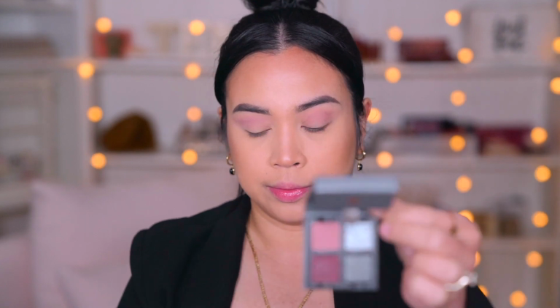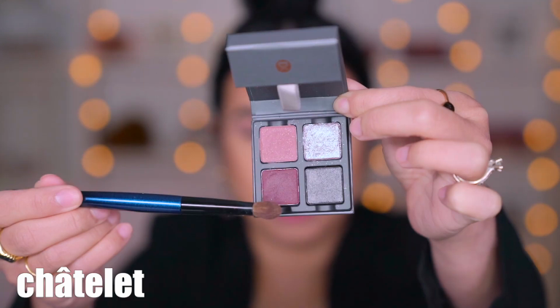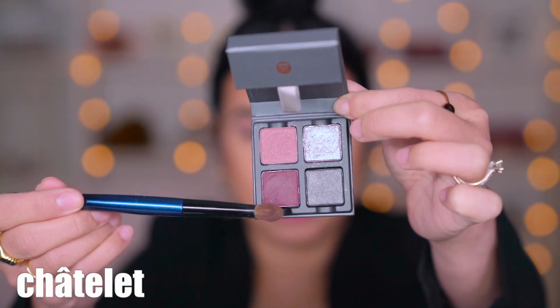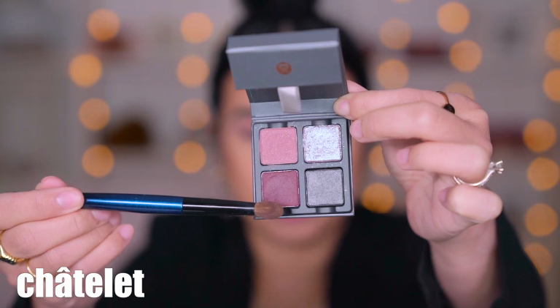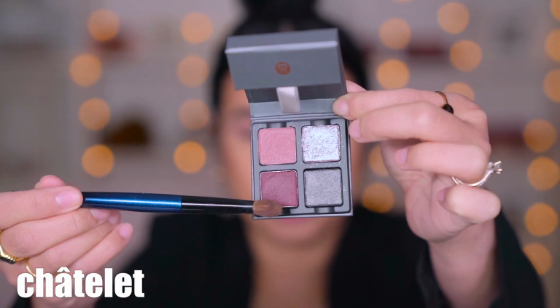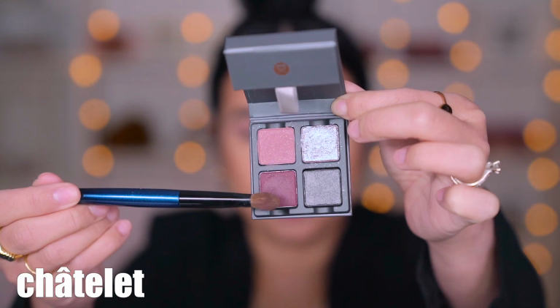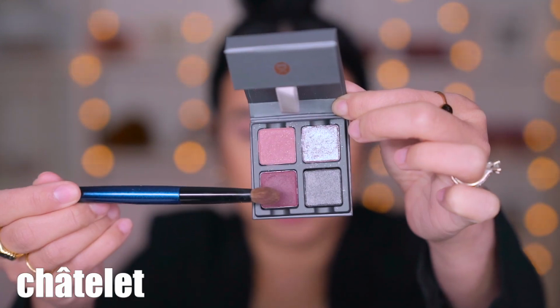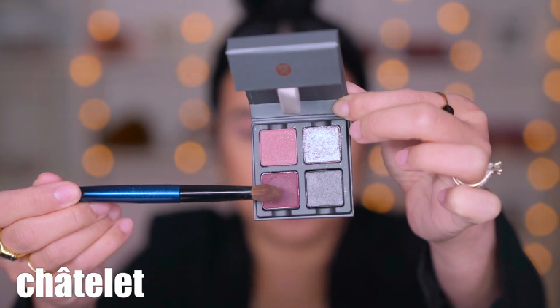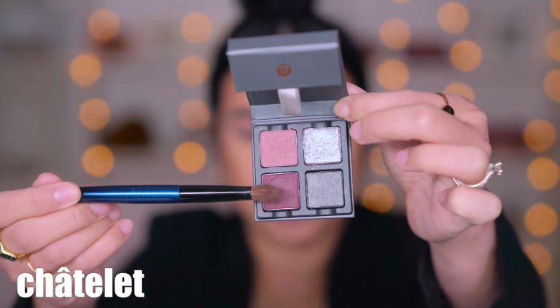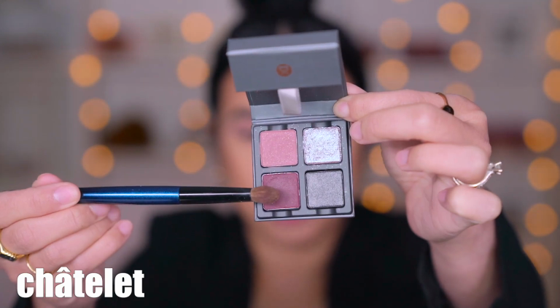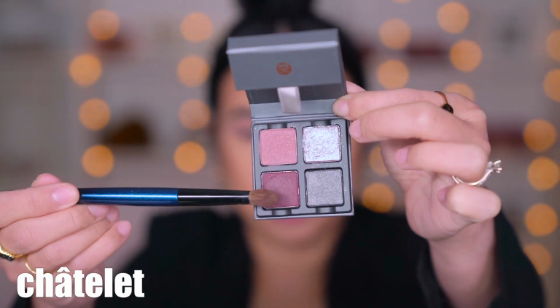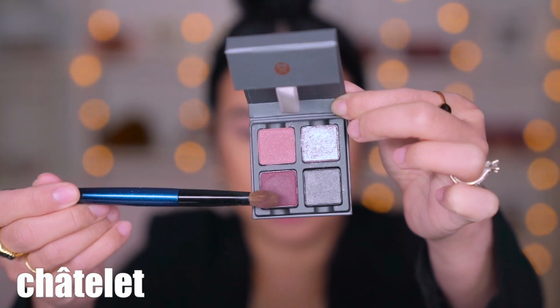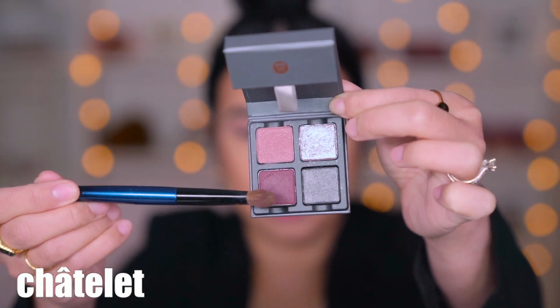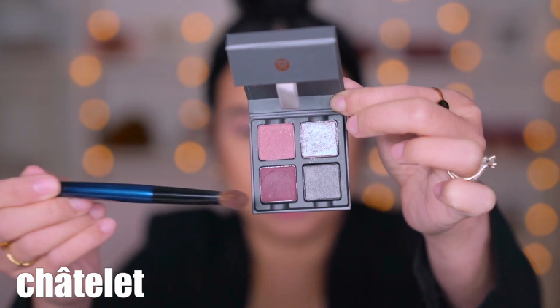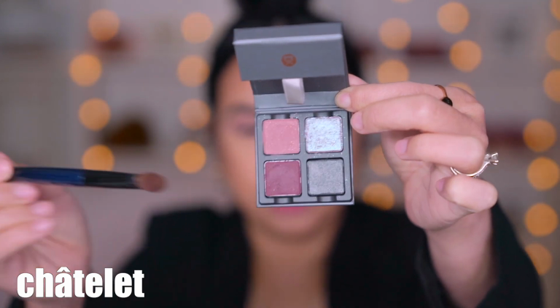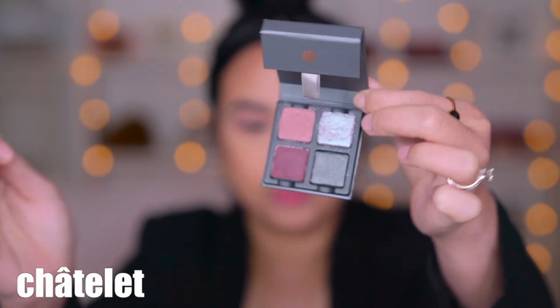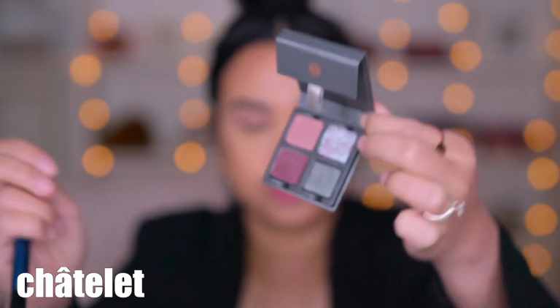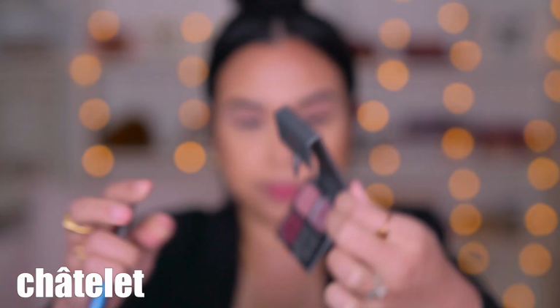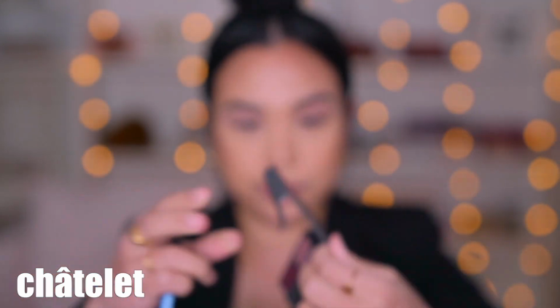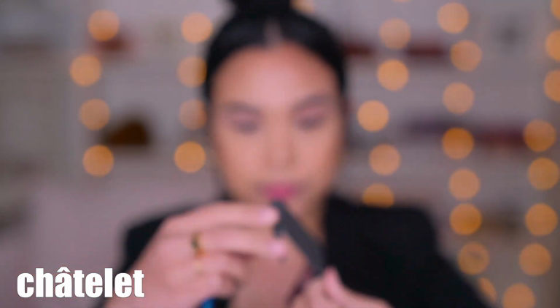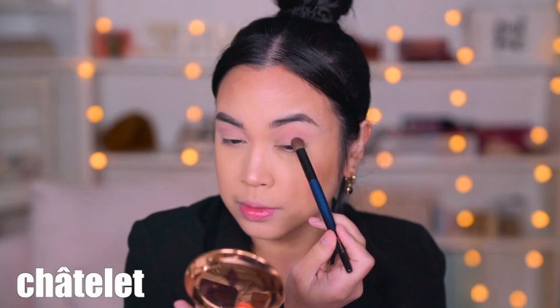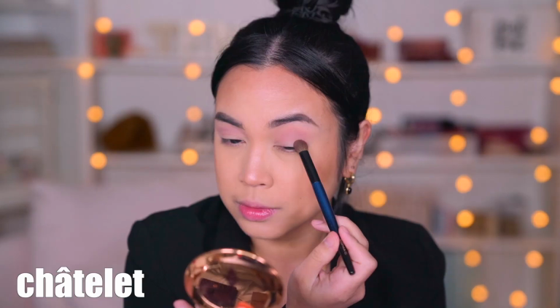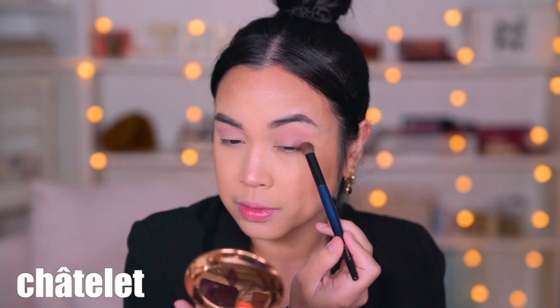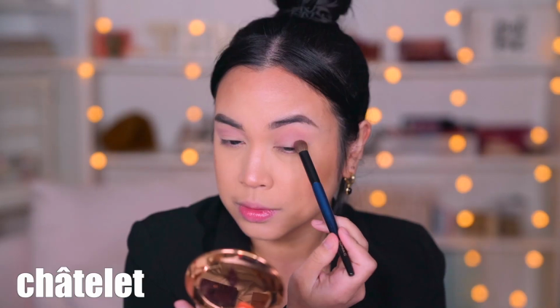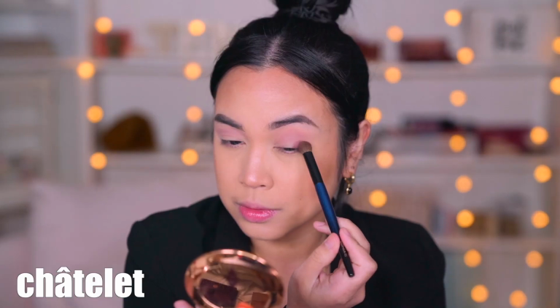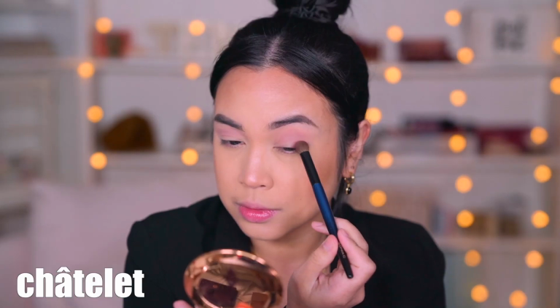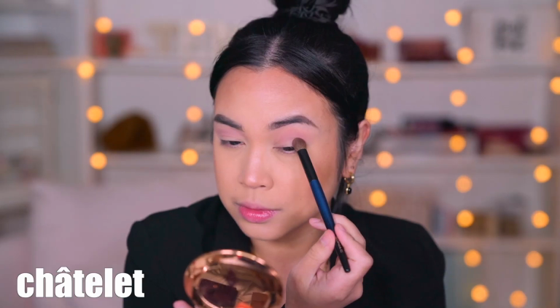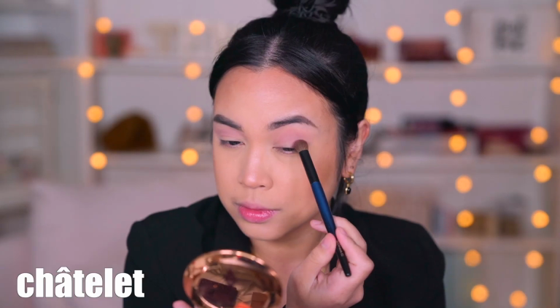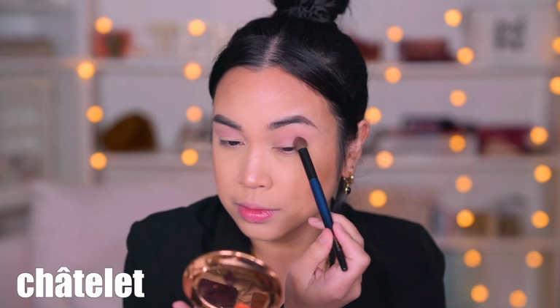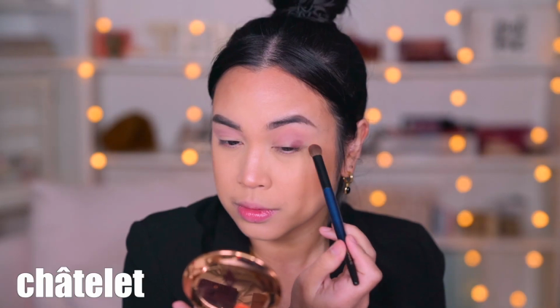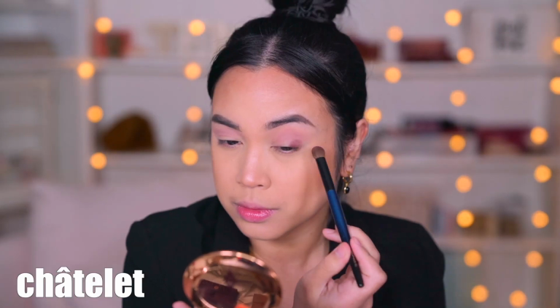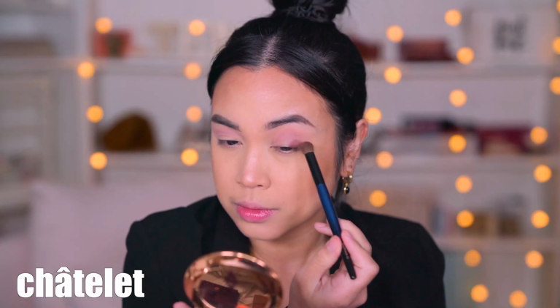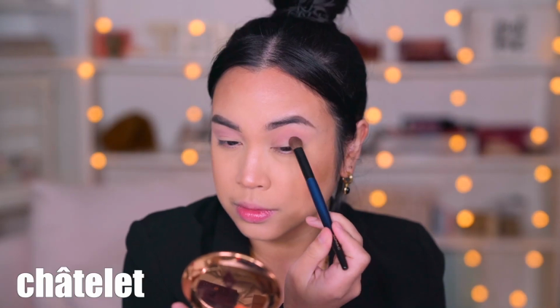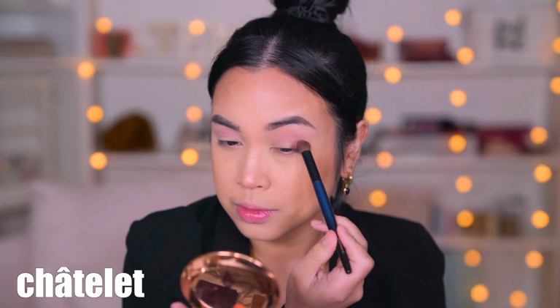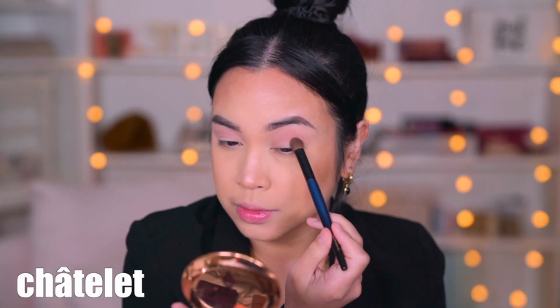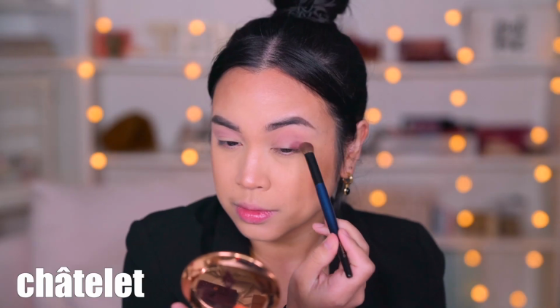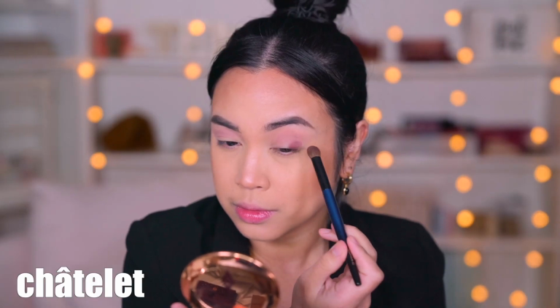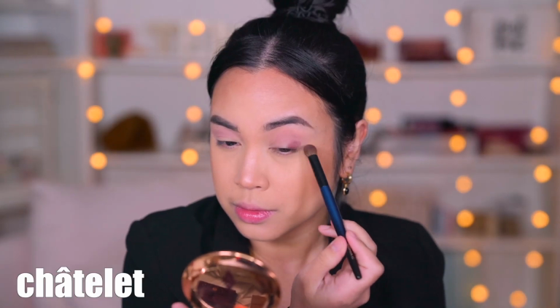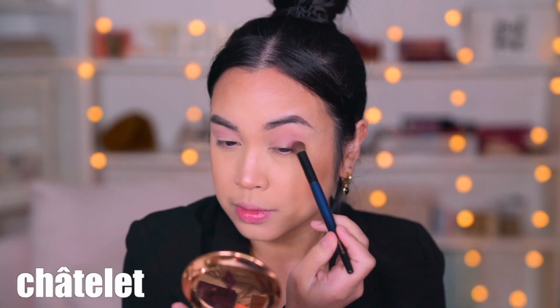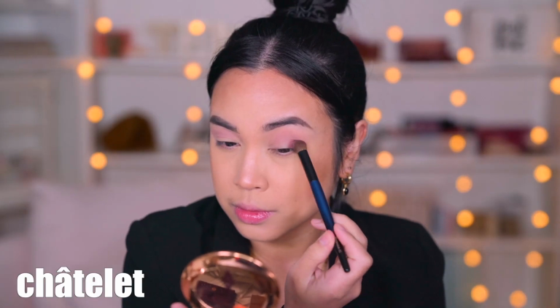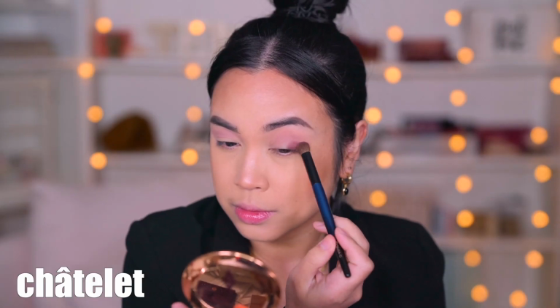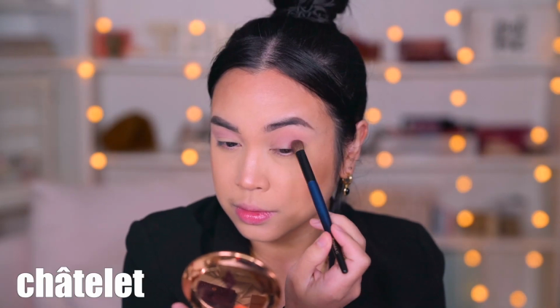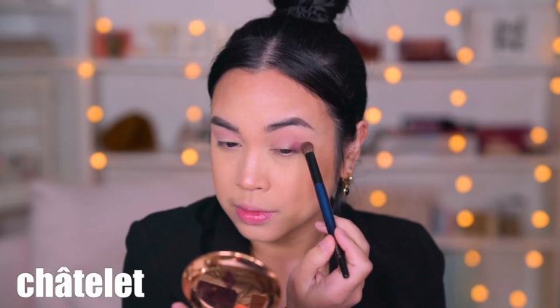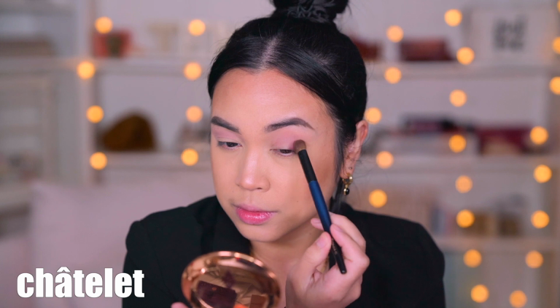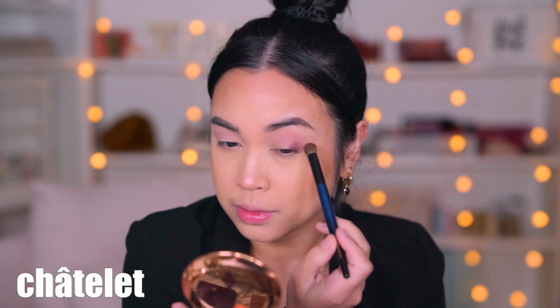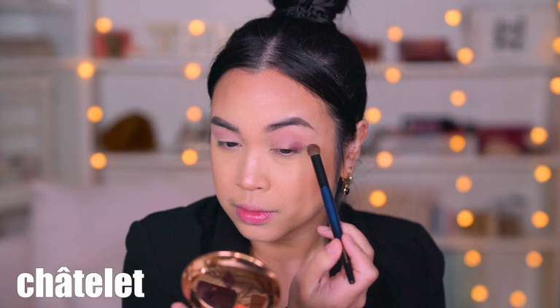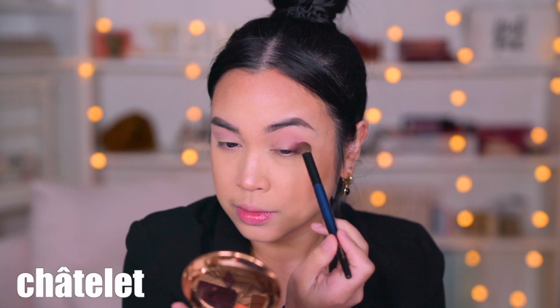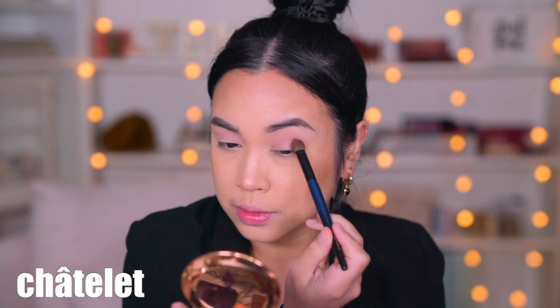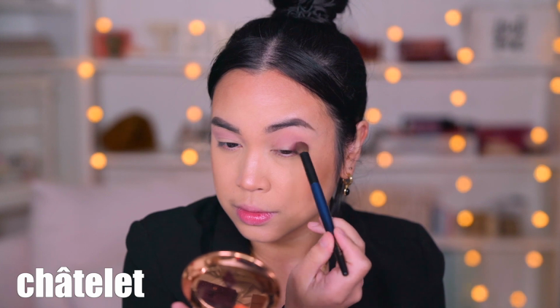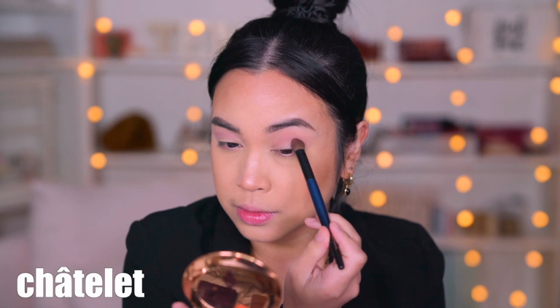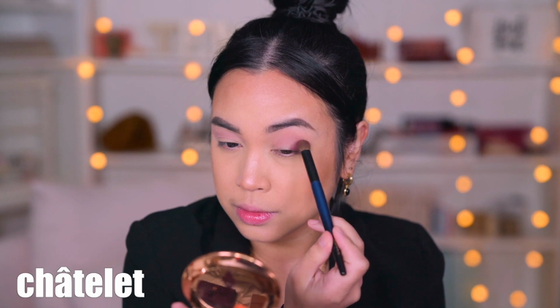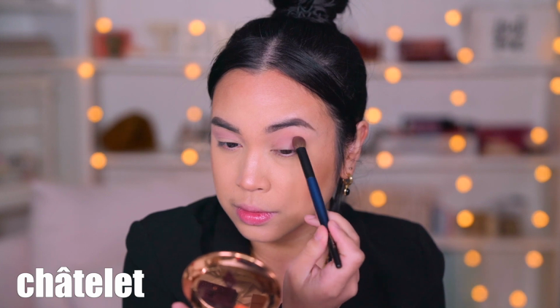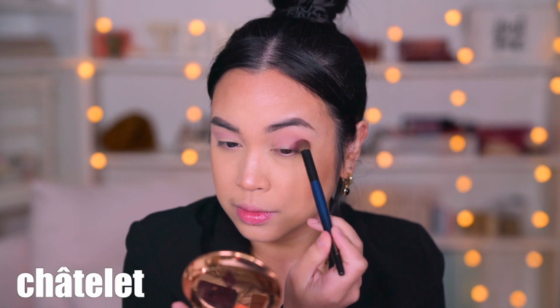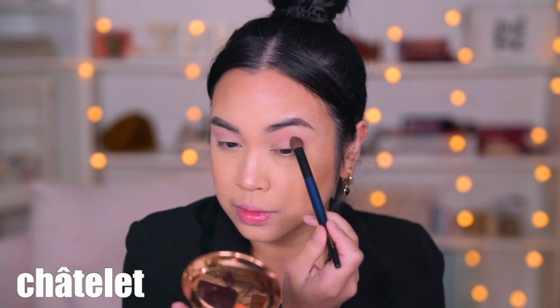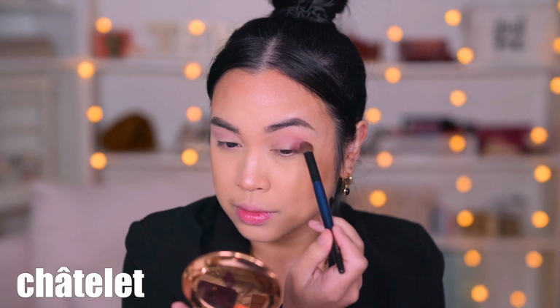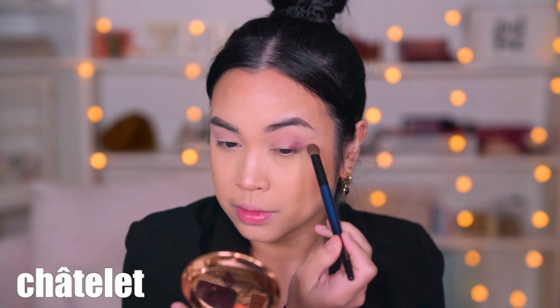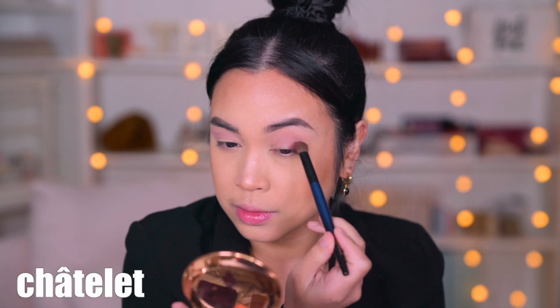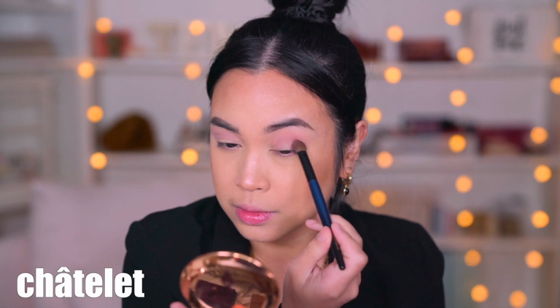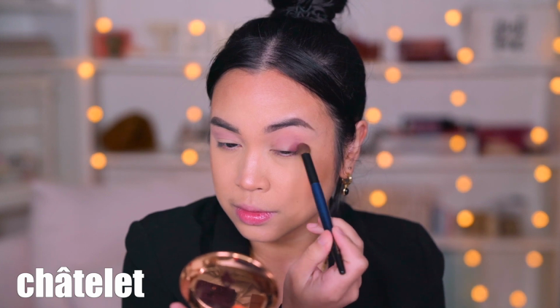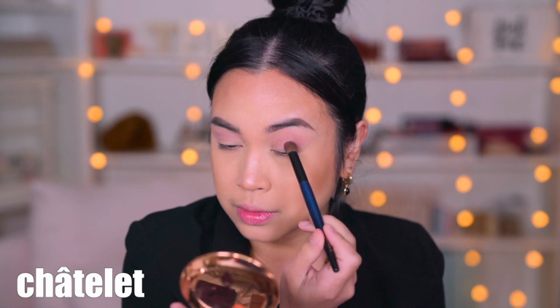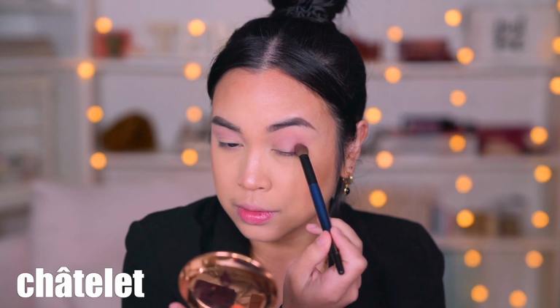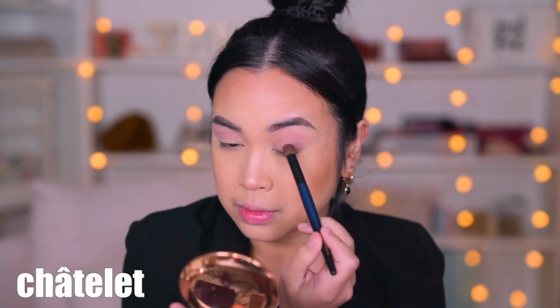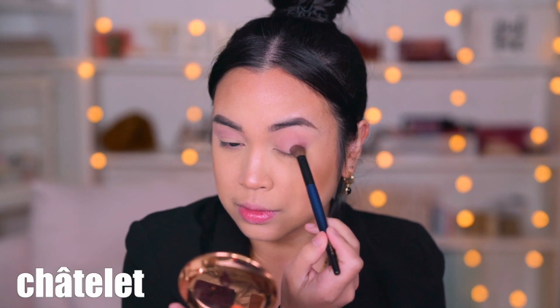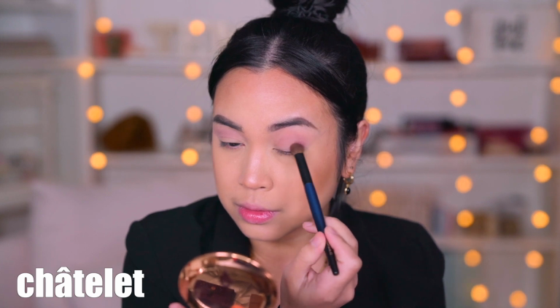So now I'm going to go ahead and go with a darker purple — this one right here. This is such a beautiful eggplant purple. I just love shades like this.